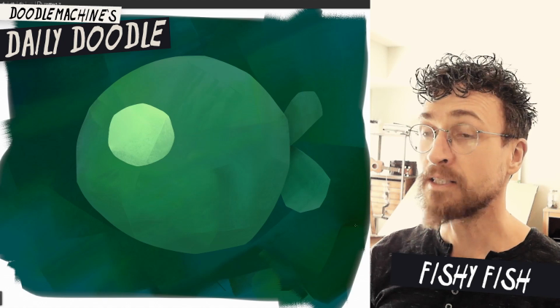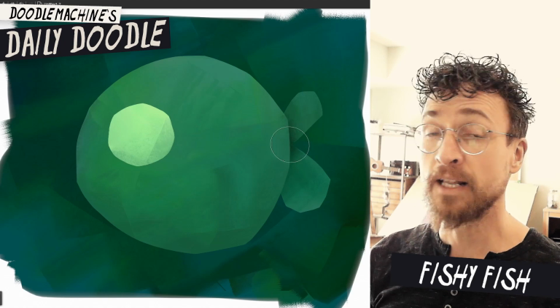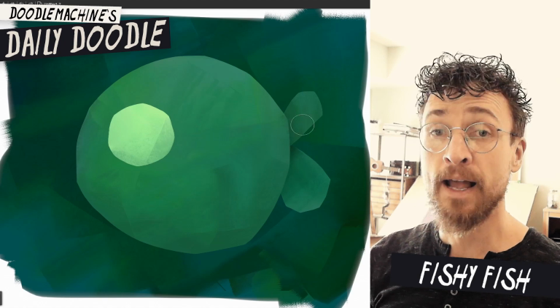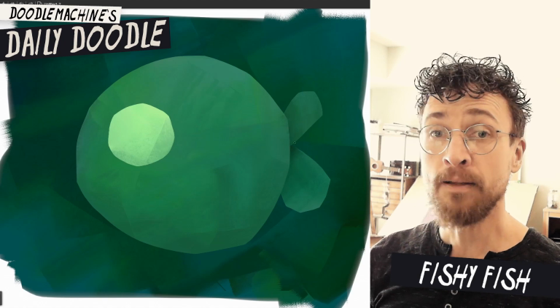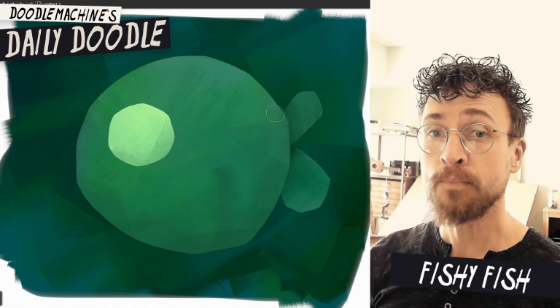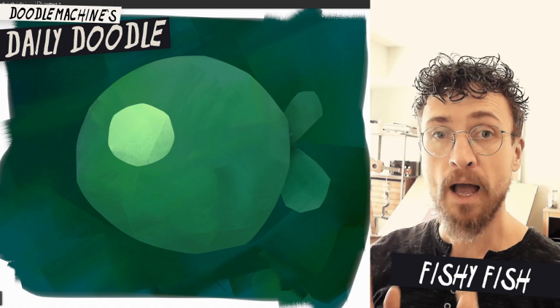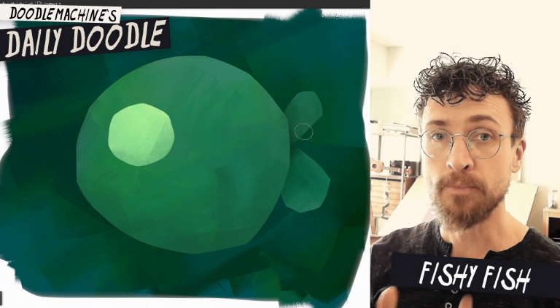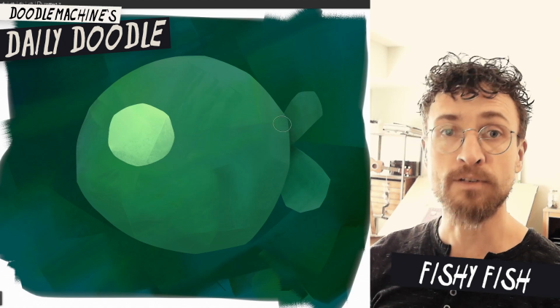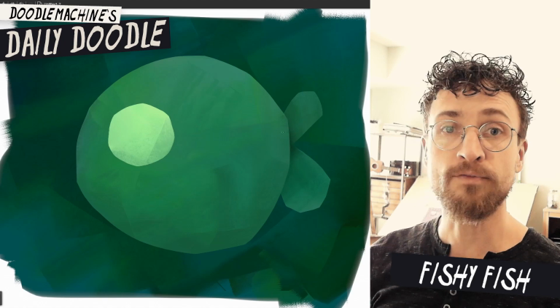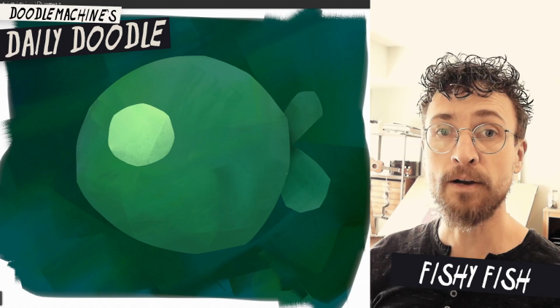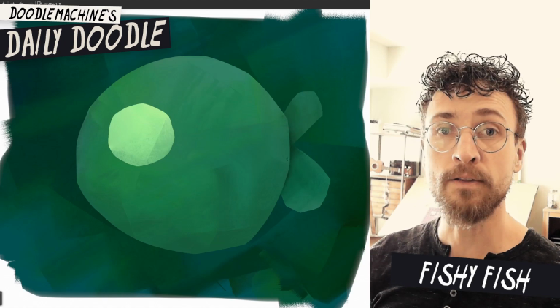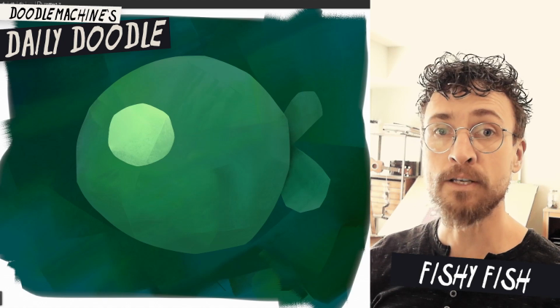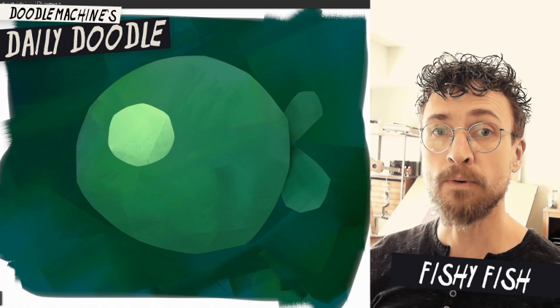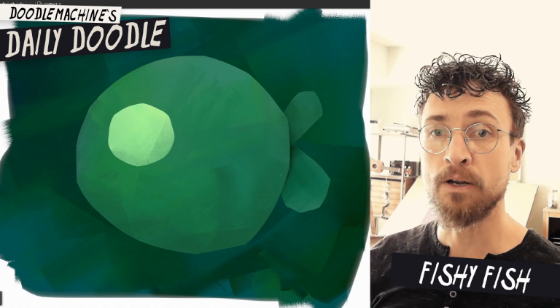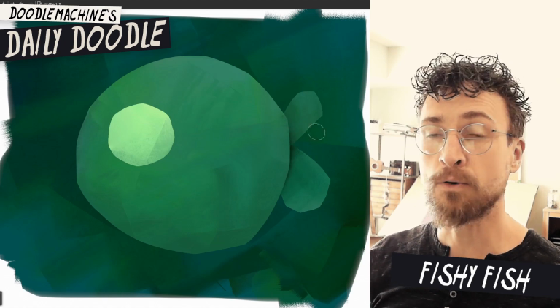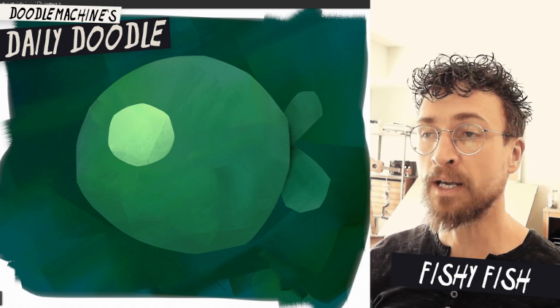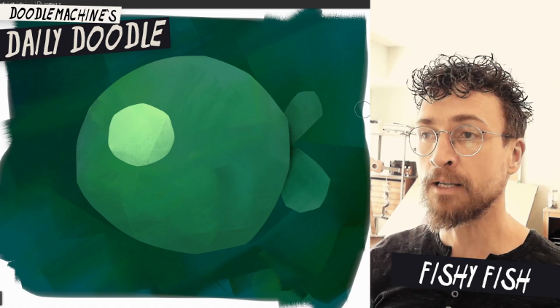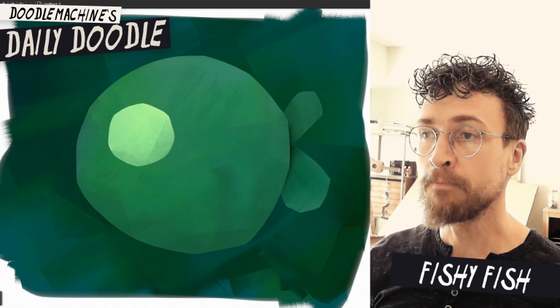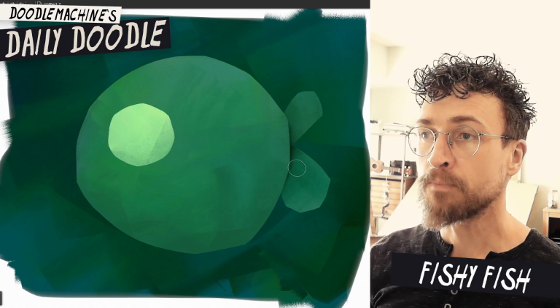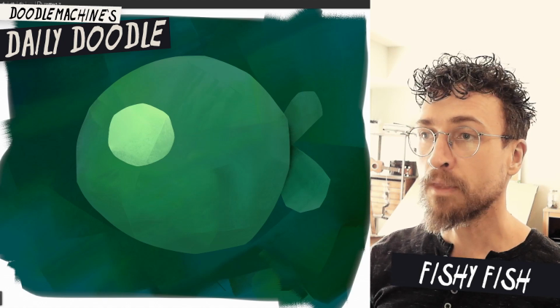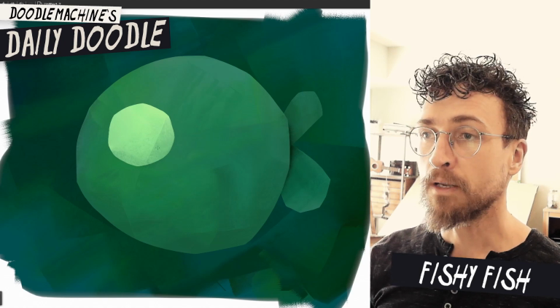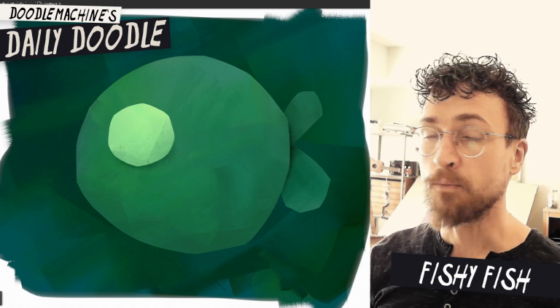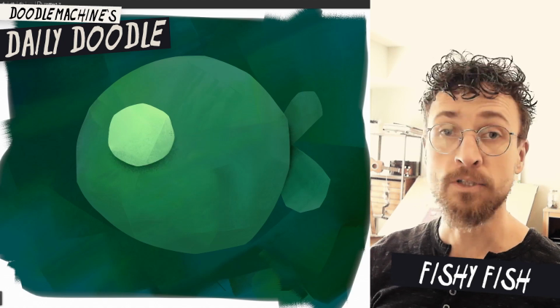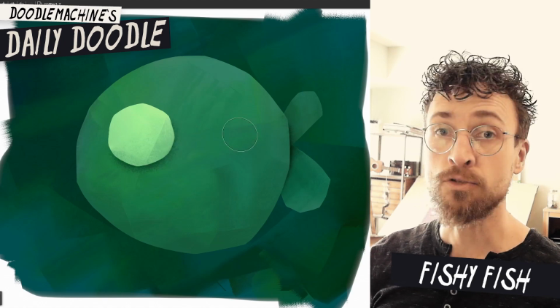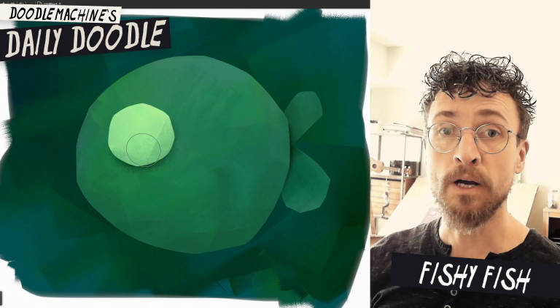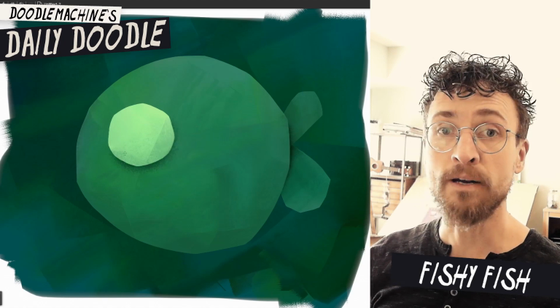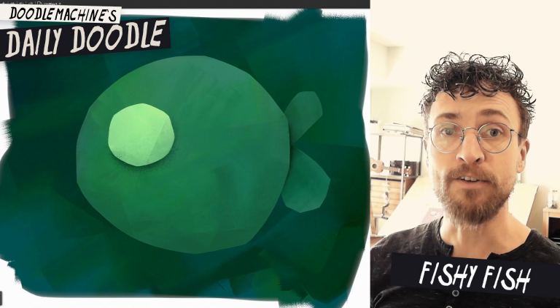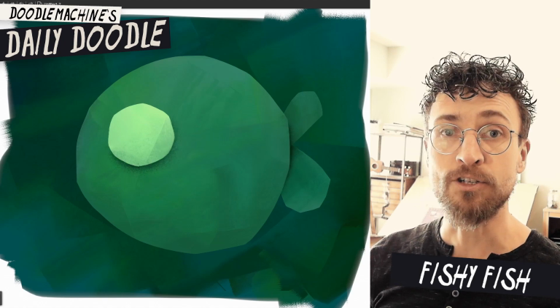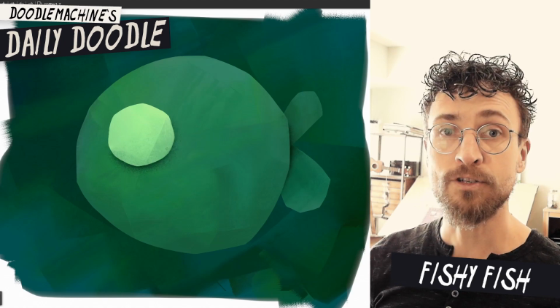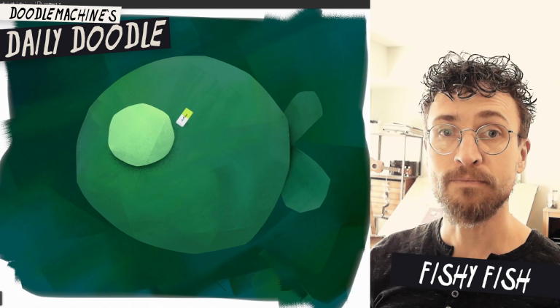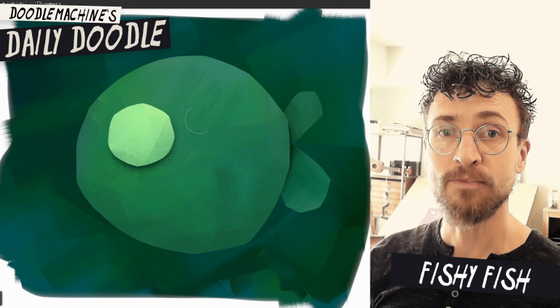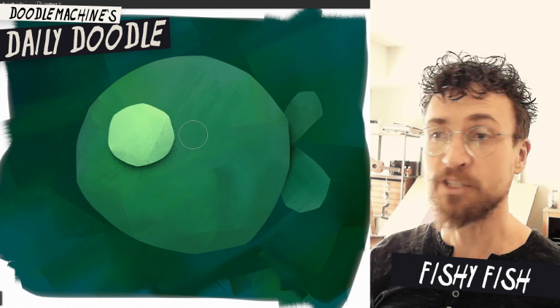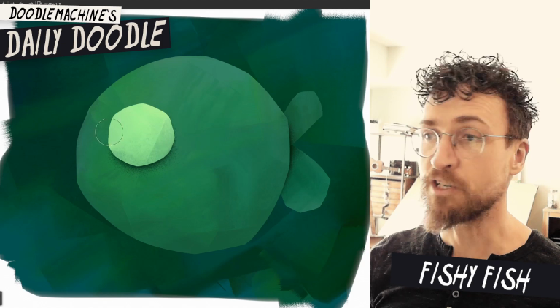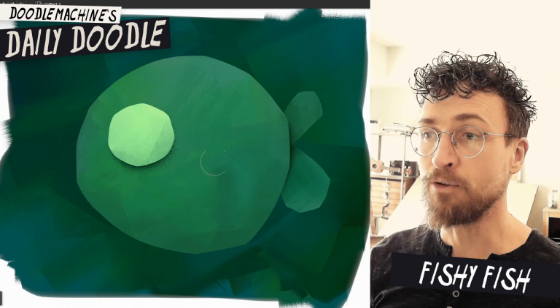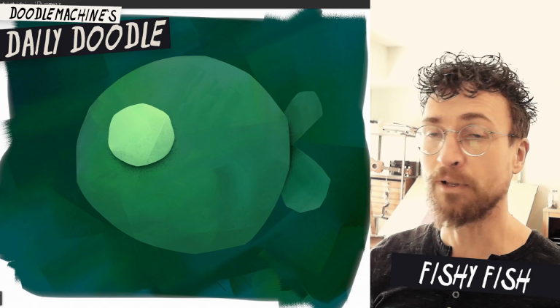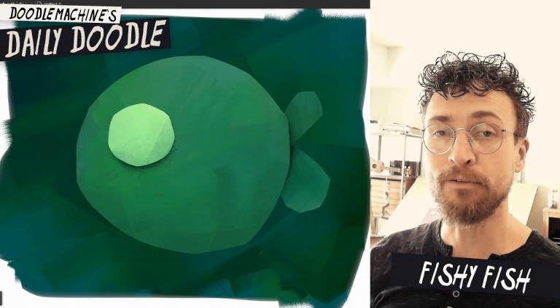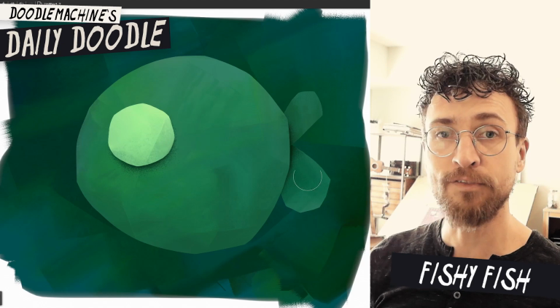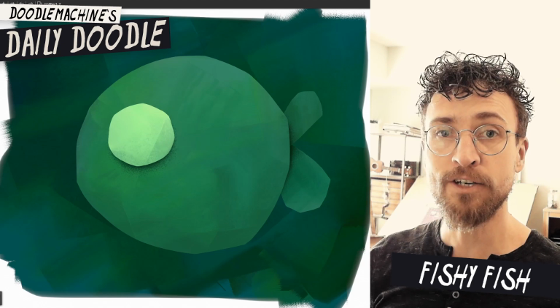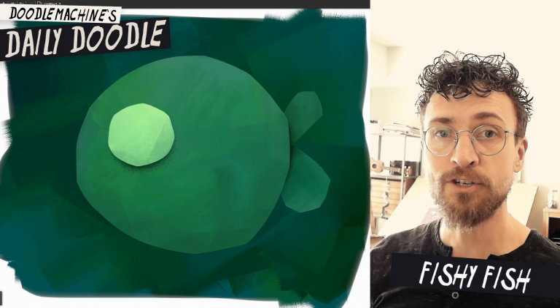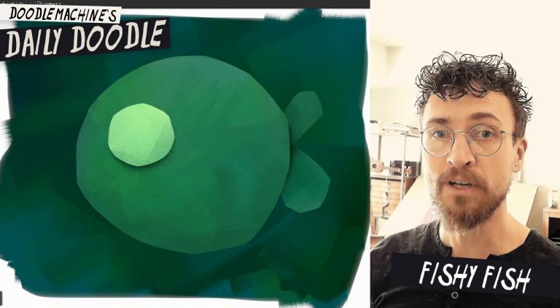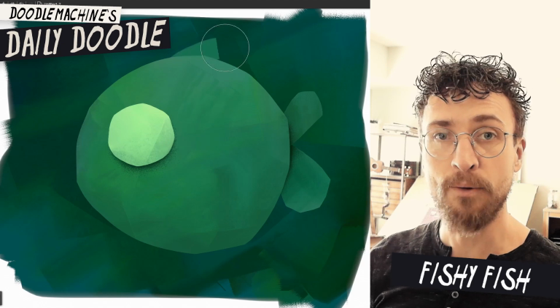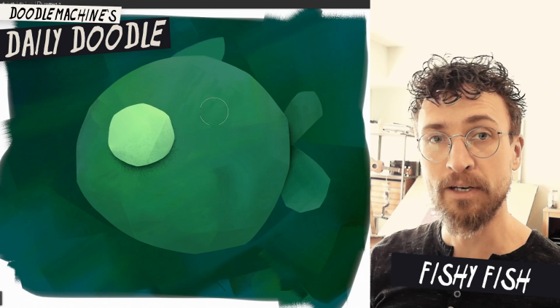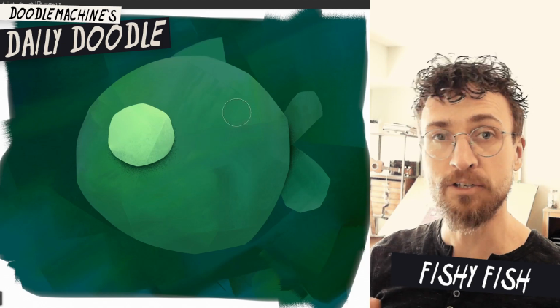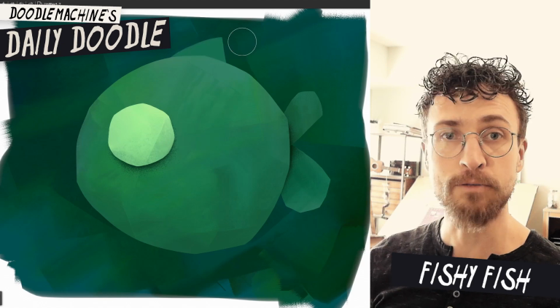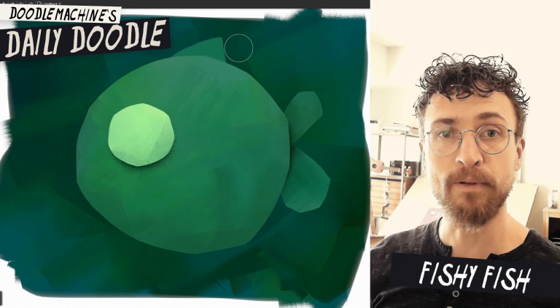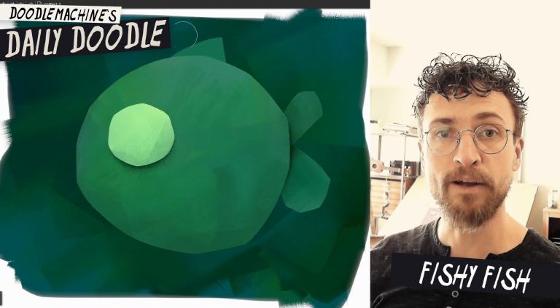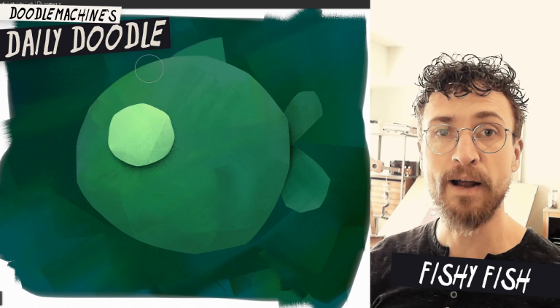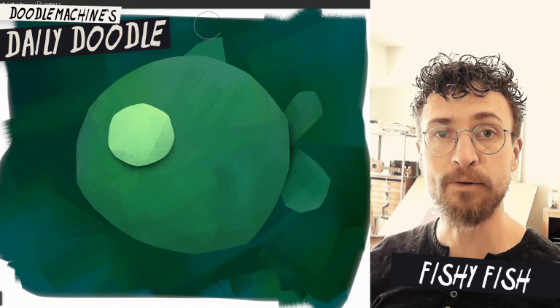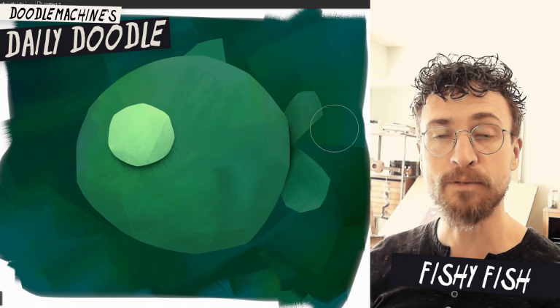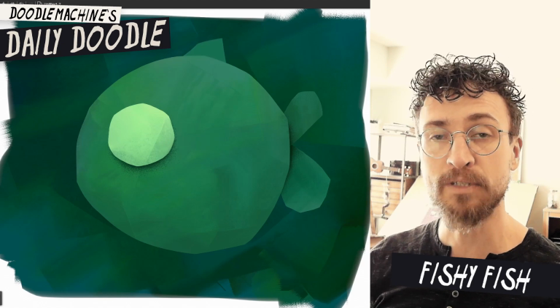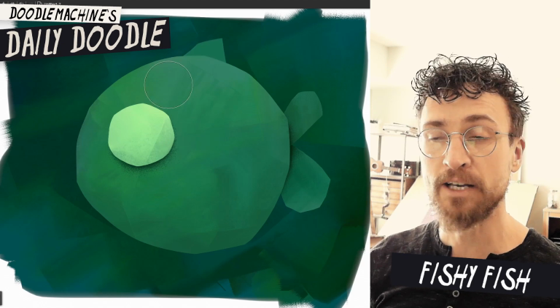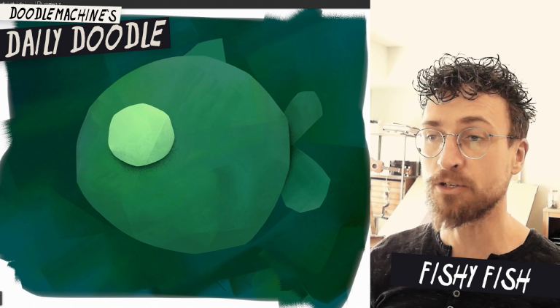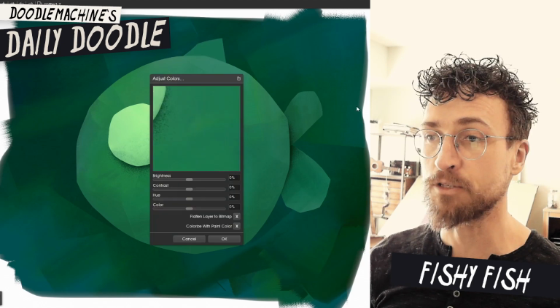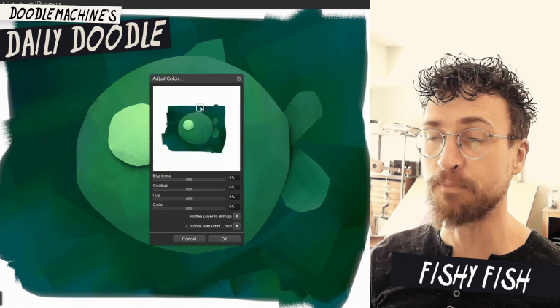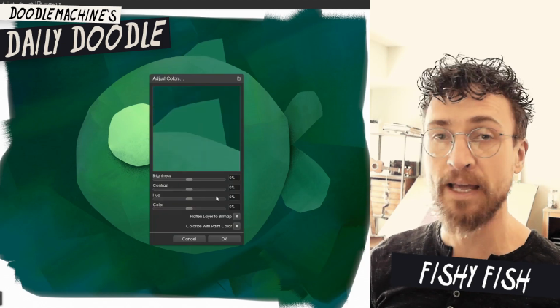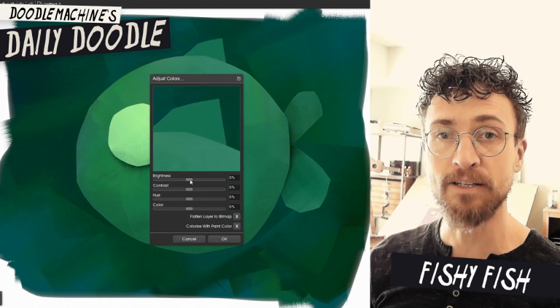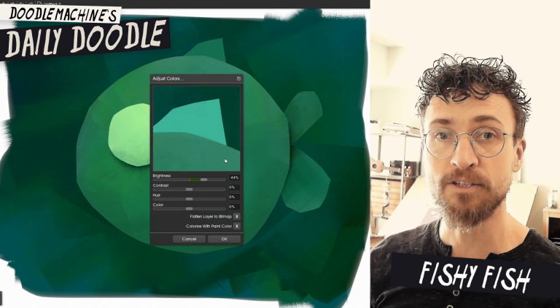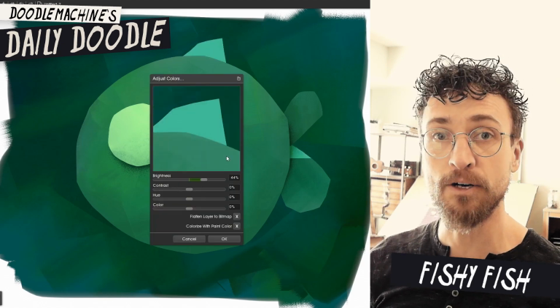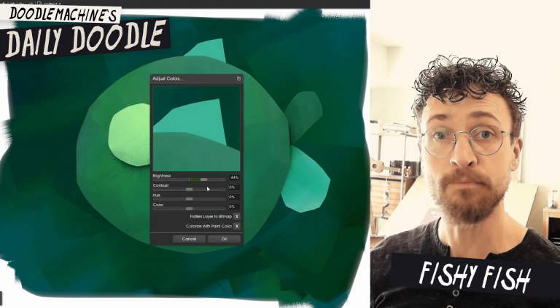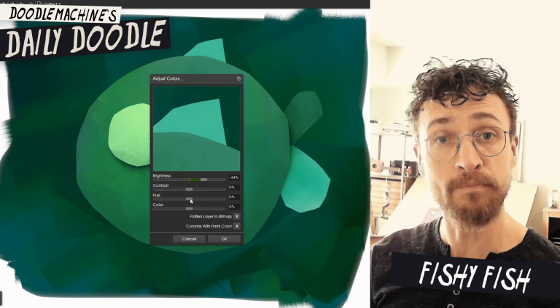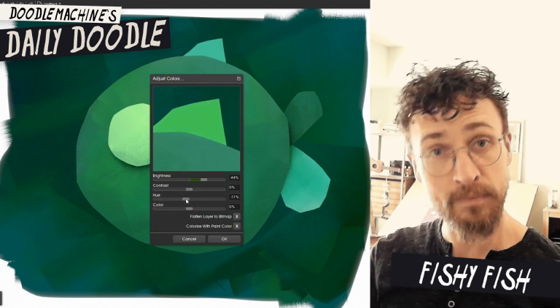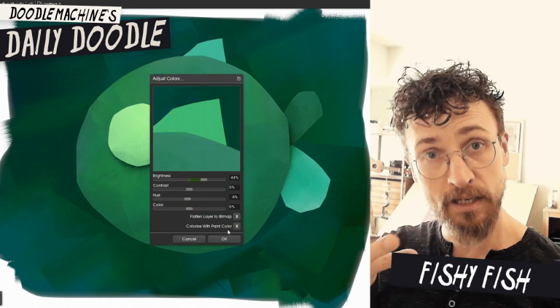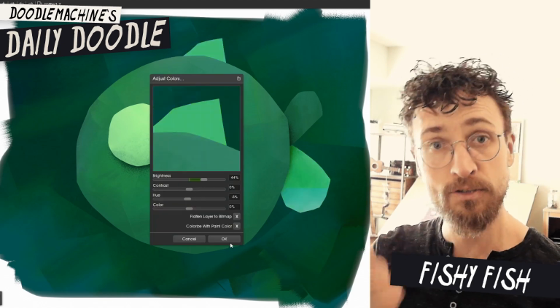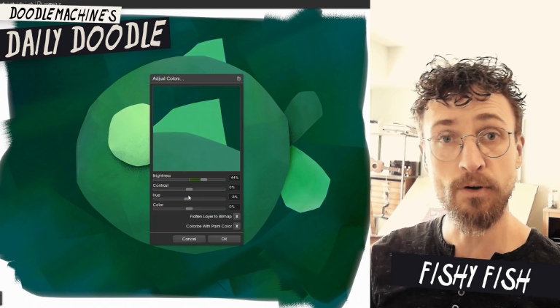Today I'm just firing this one out quick. We're just drawing a fish — just a cute little fish. I wanted to just play around with some textures and paint. So enjoy.